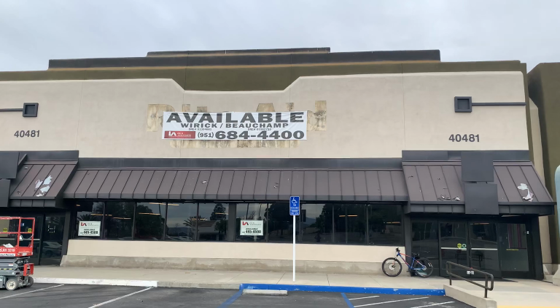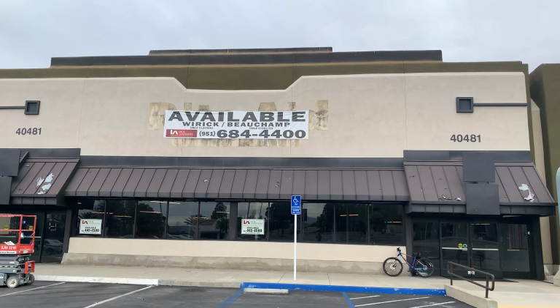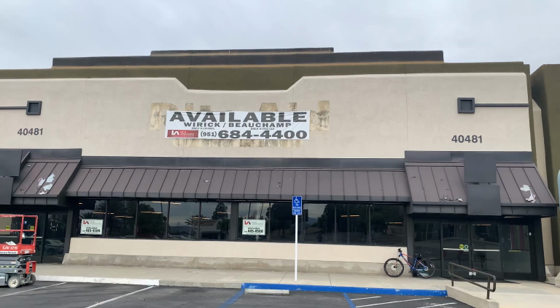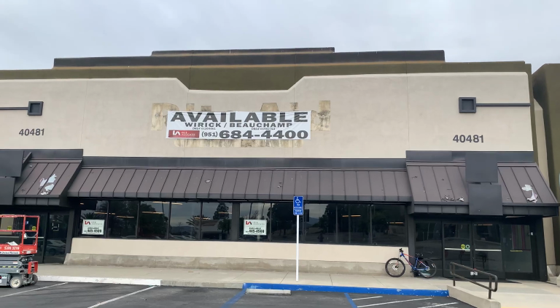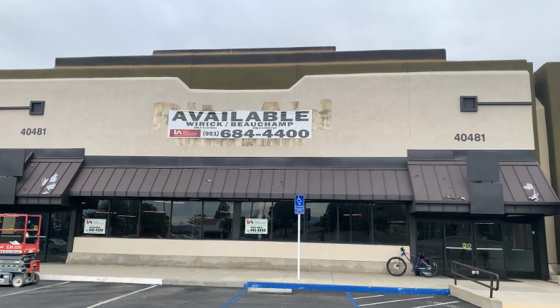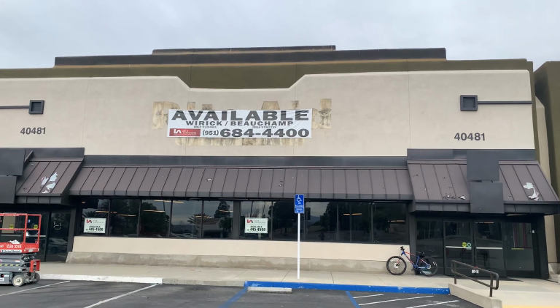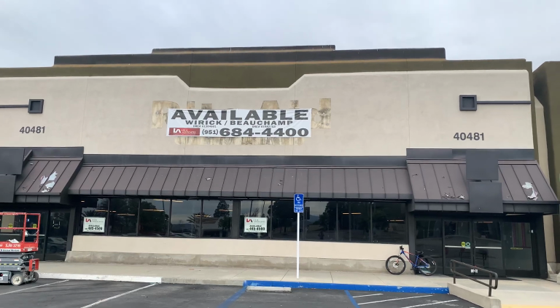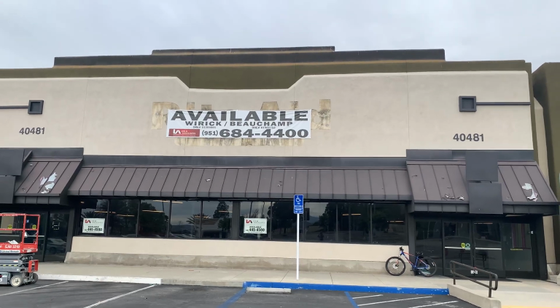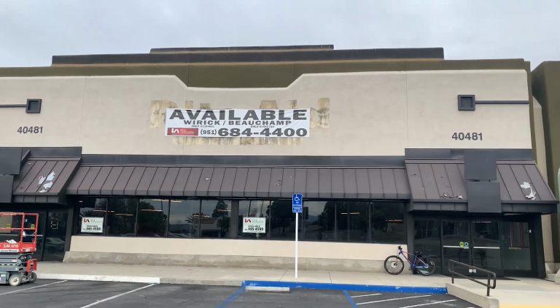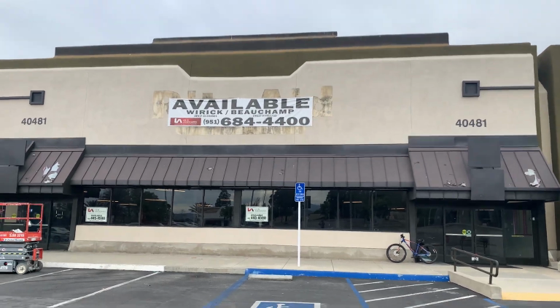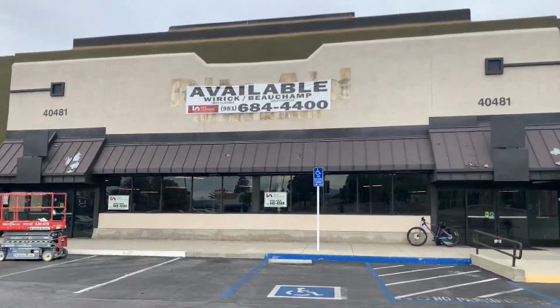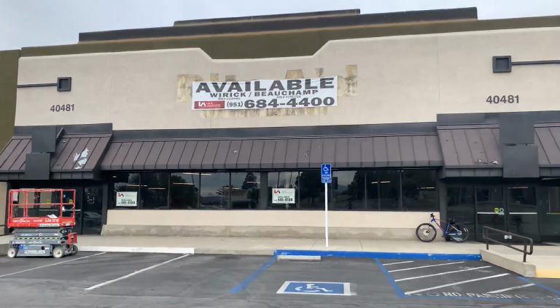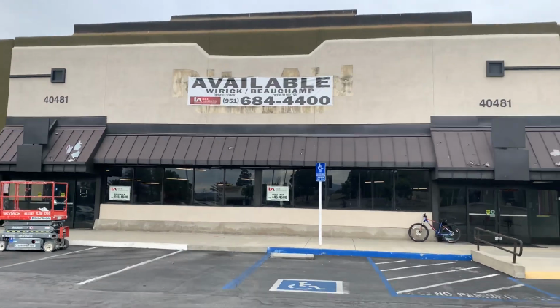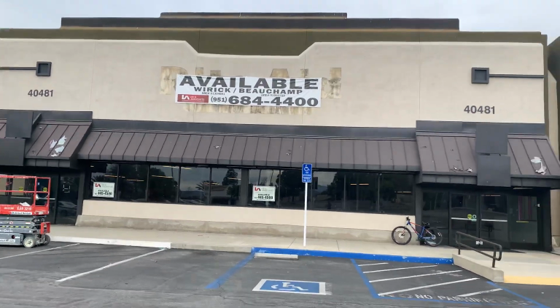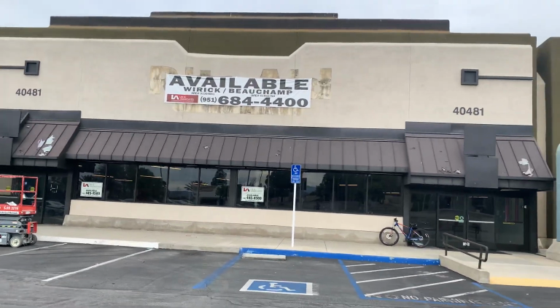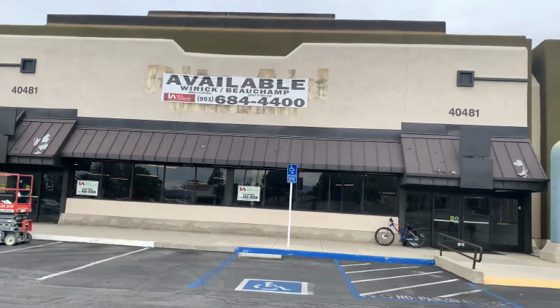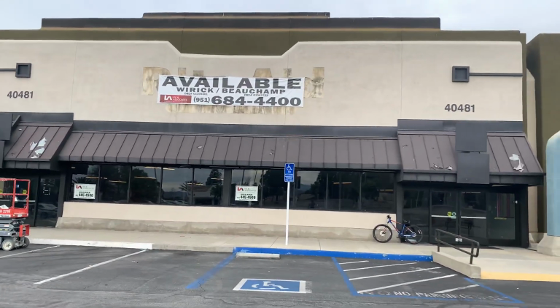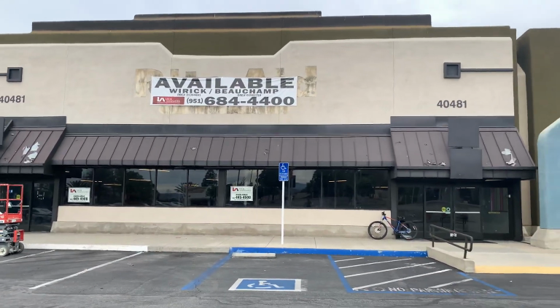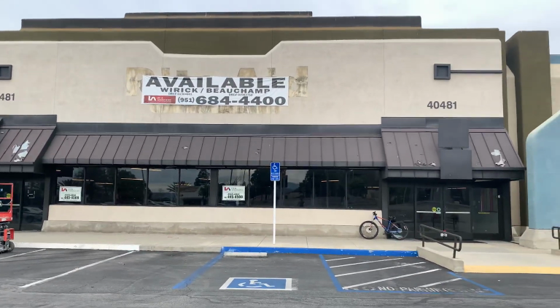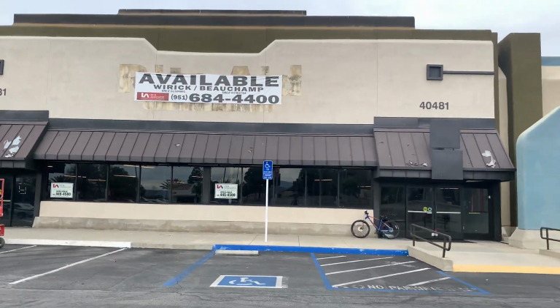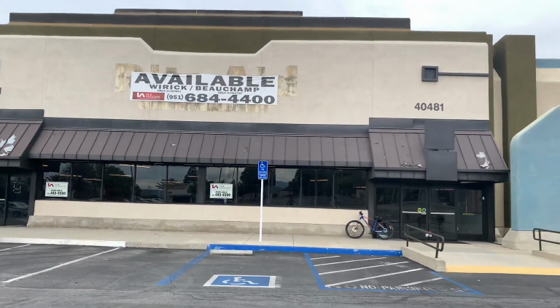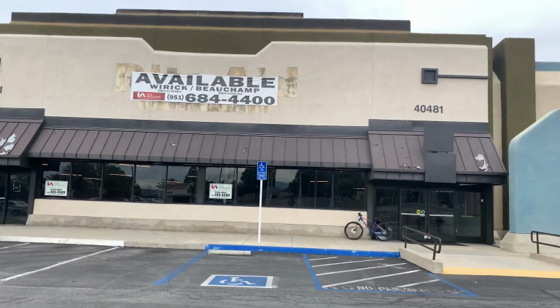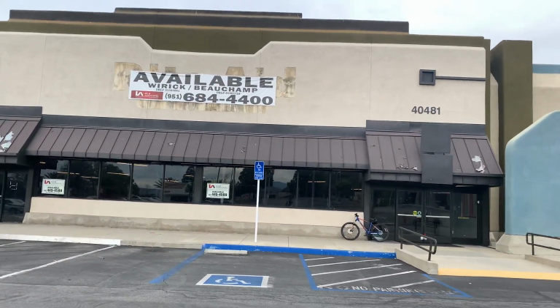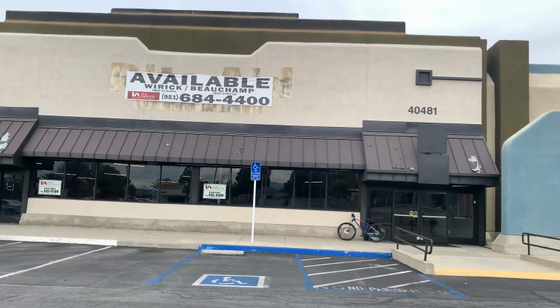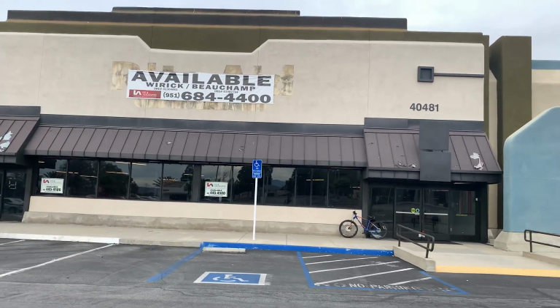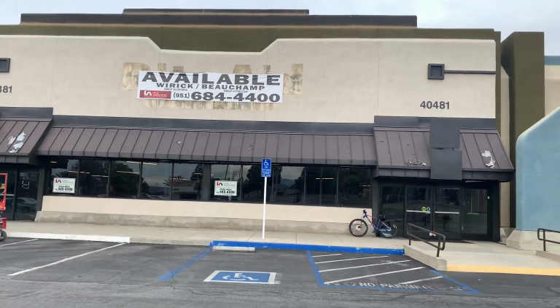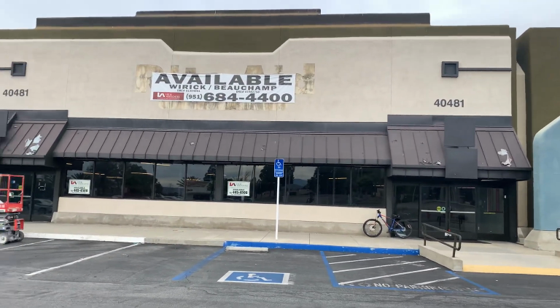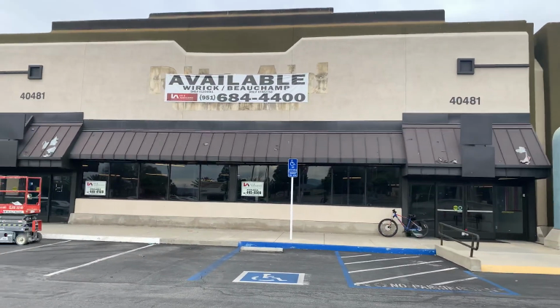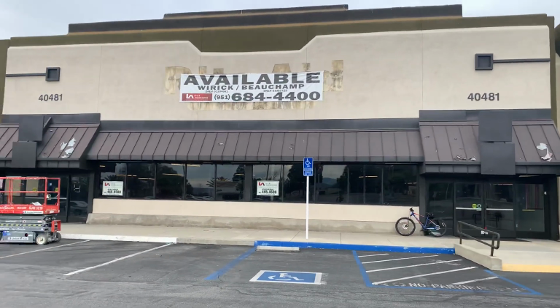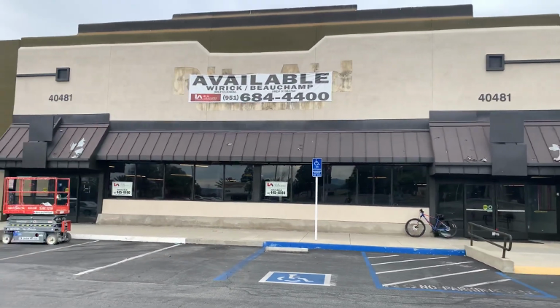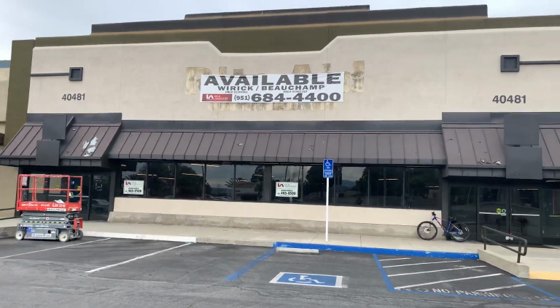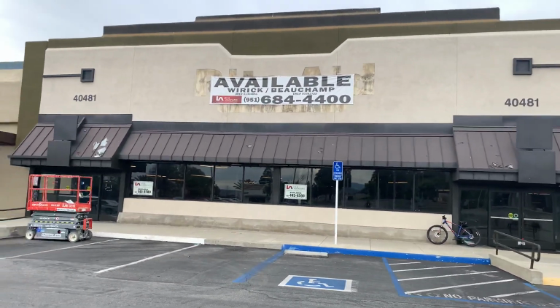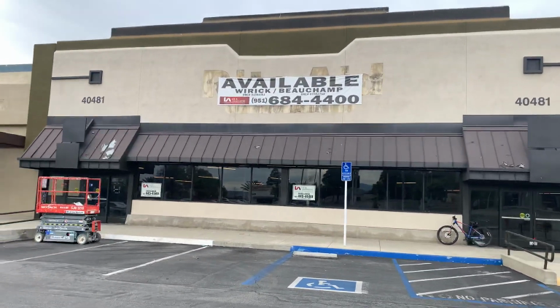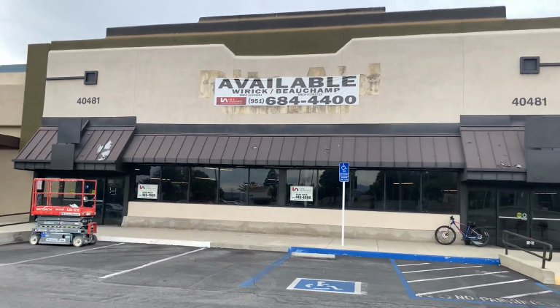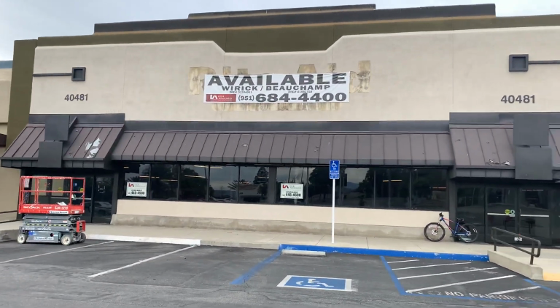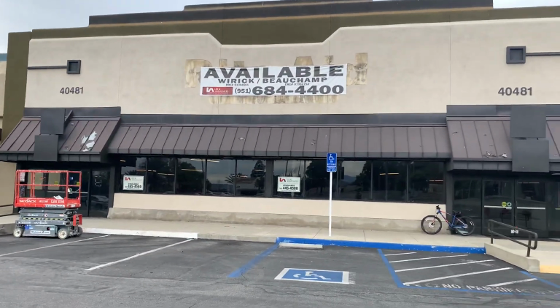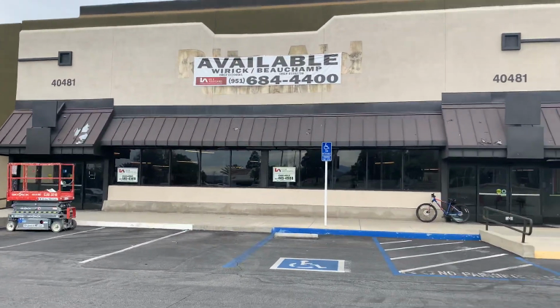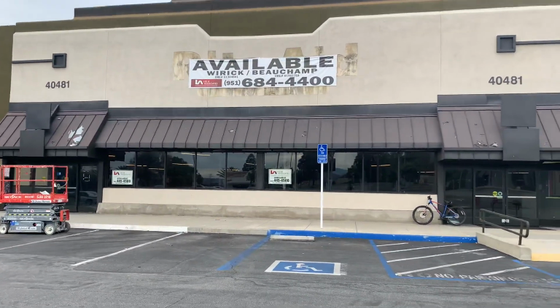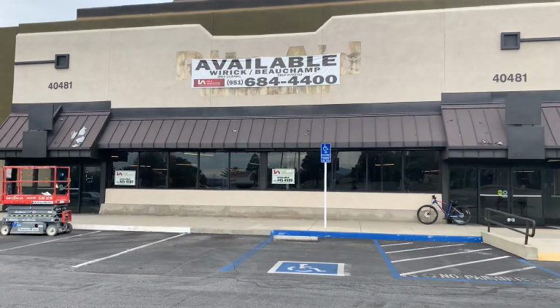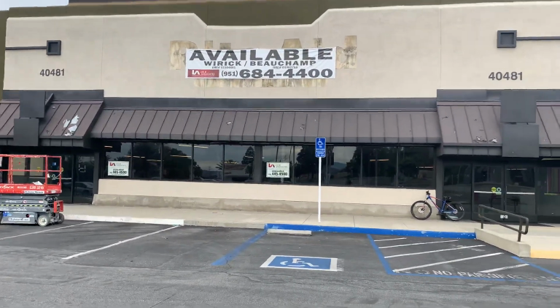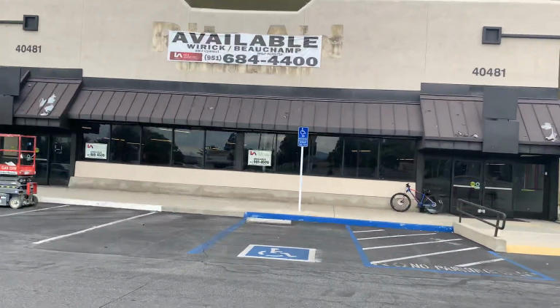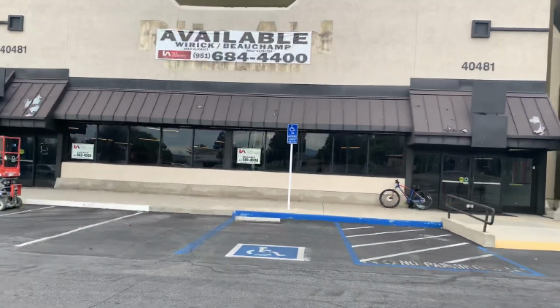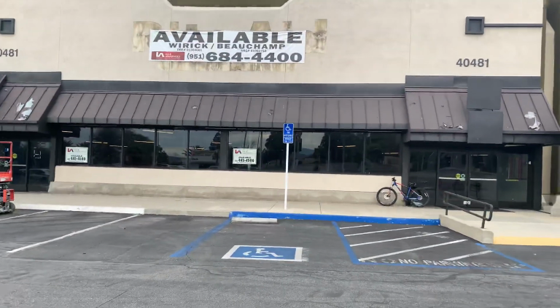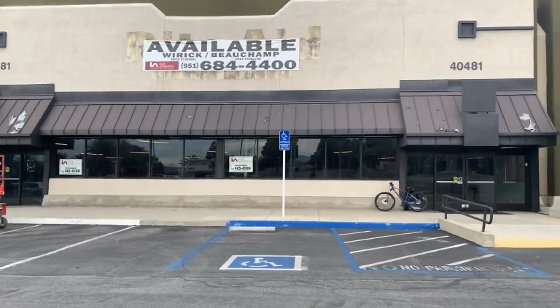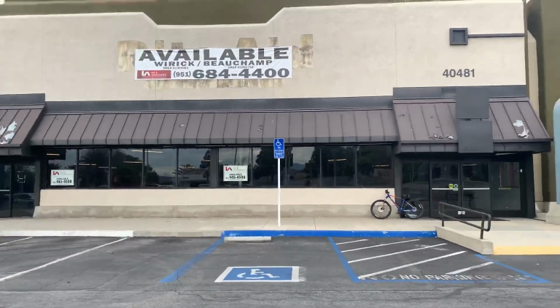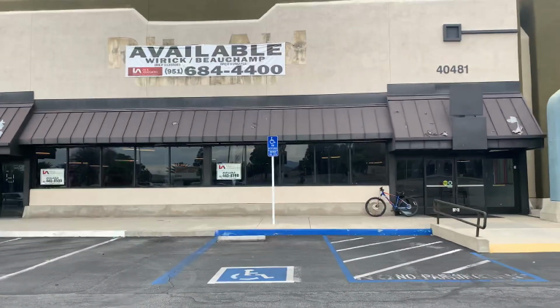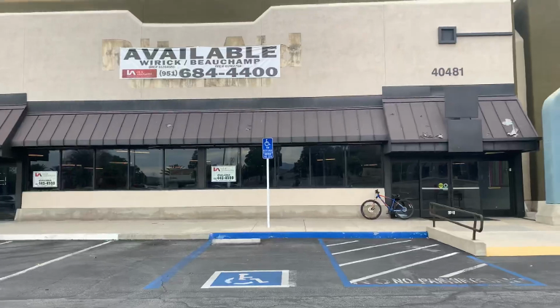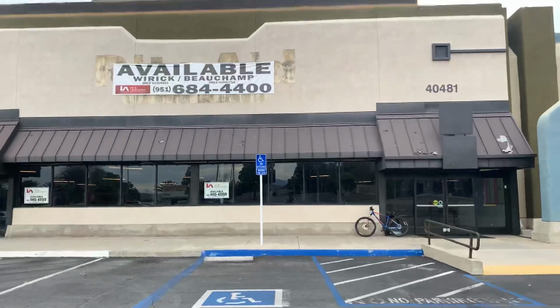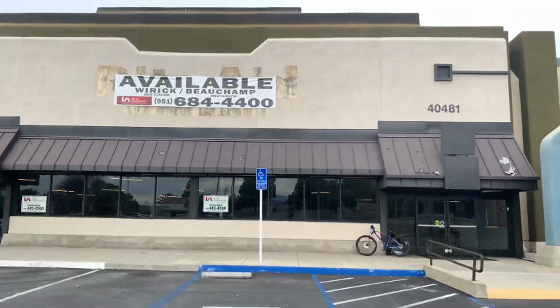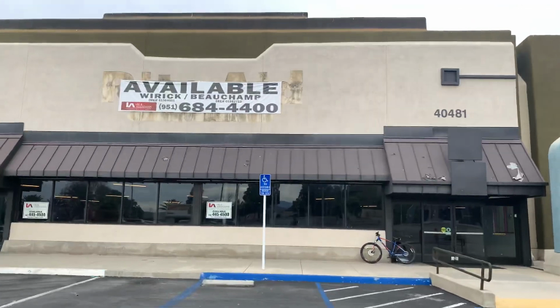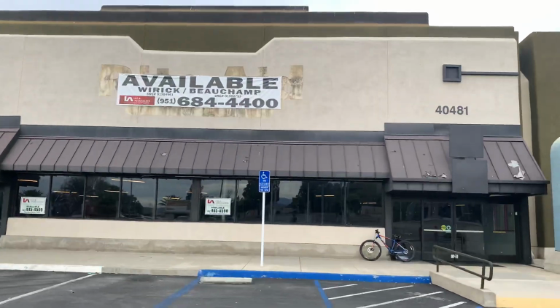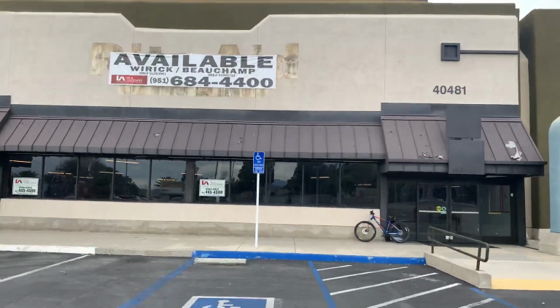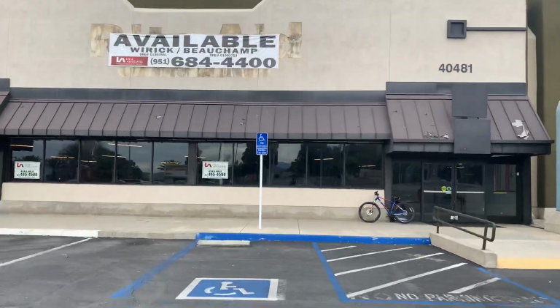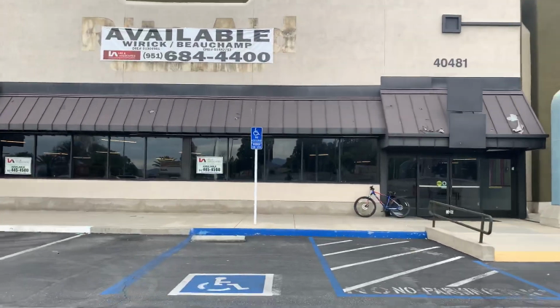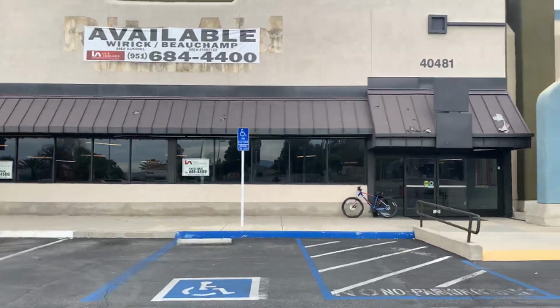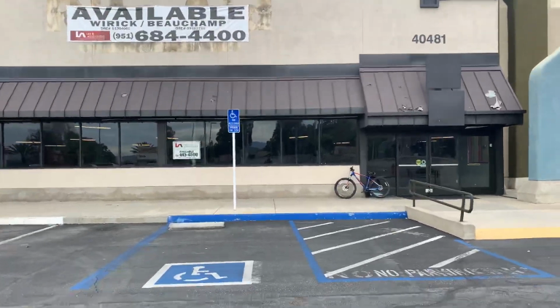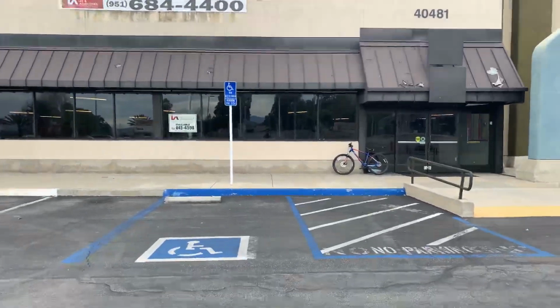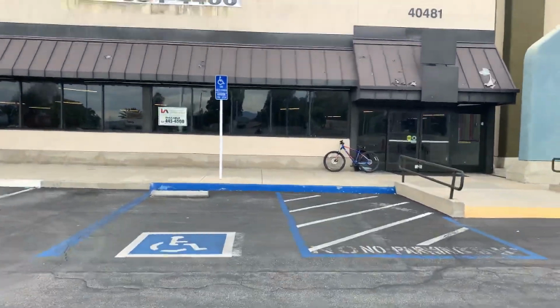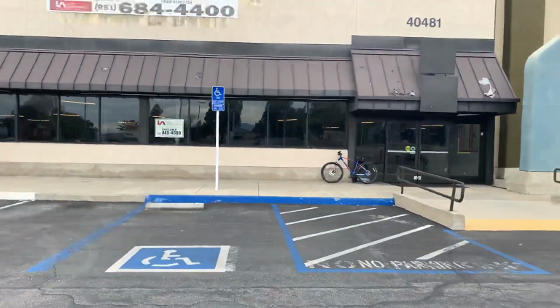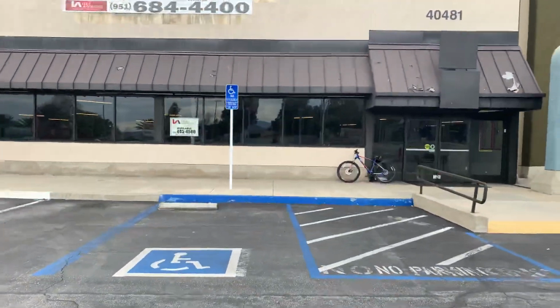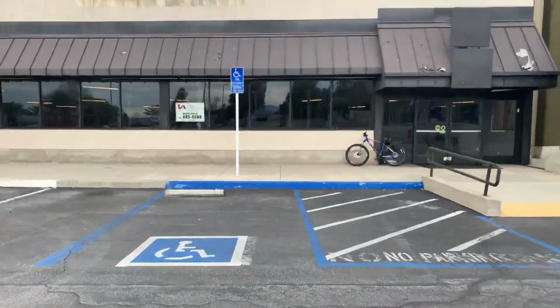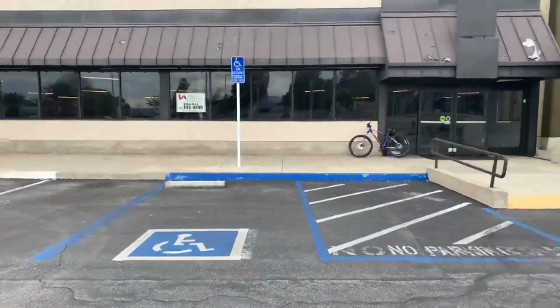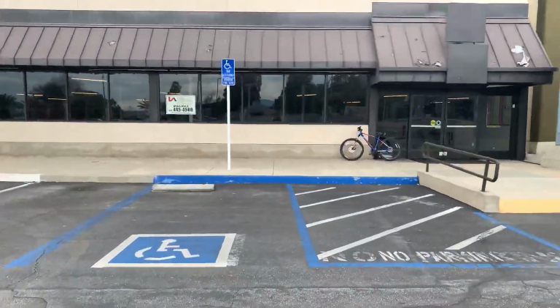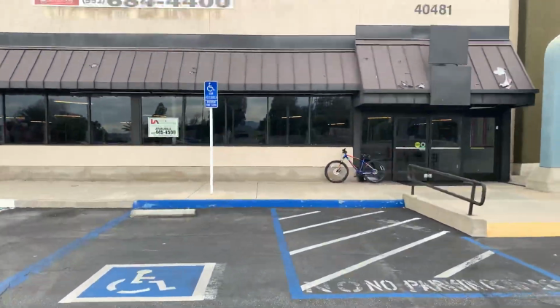Hey guys, today we are at this abandoned Rite Aid, I think, in Murrieta. Let's take a look at this place.